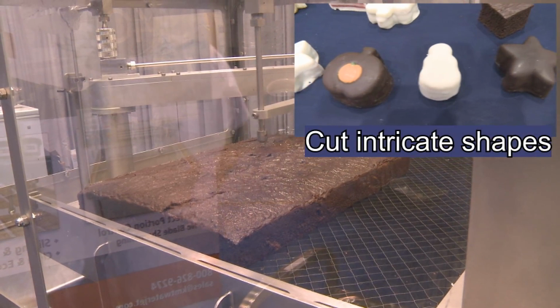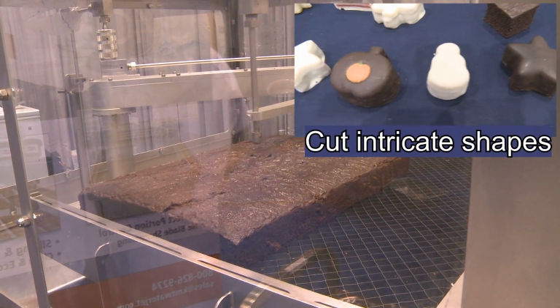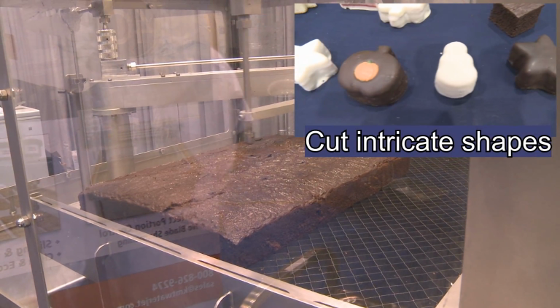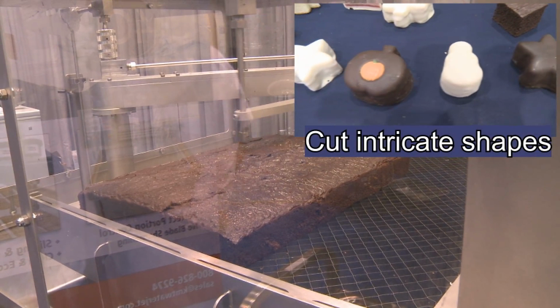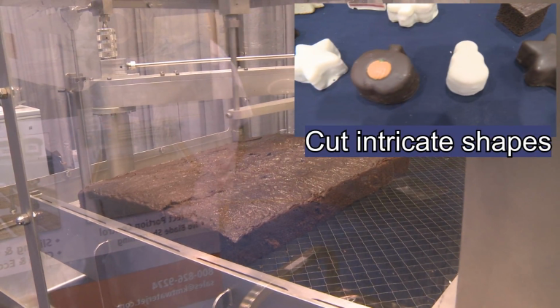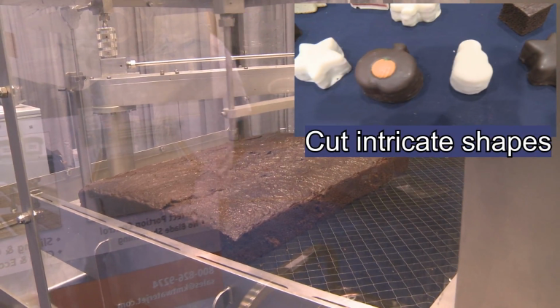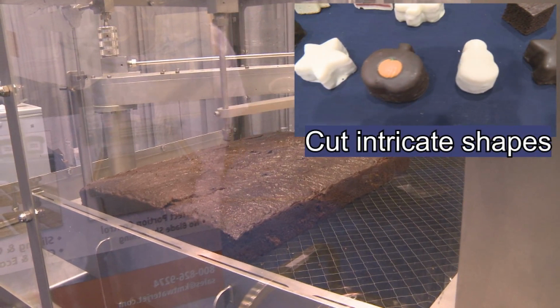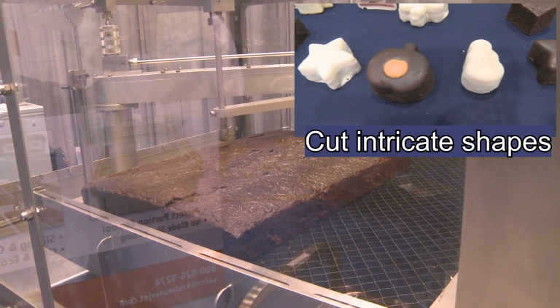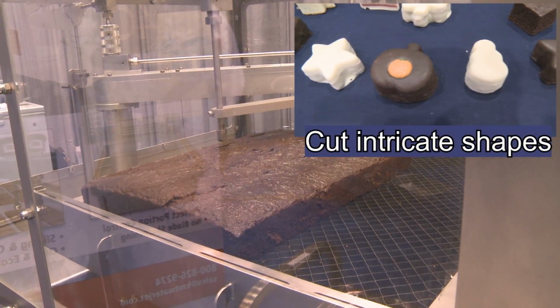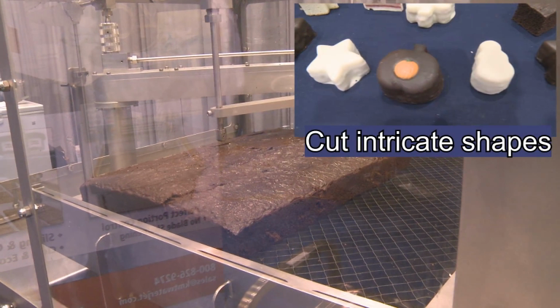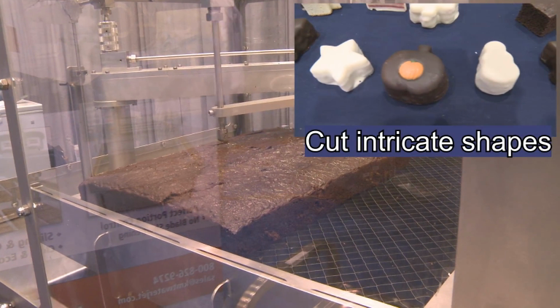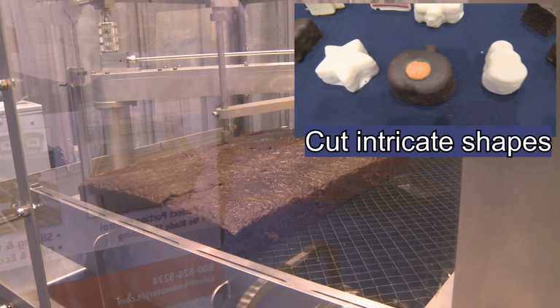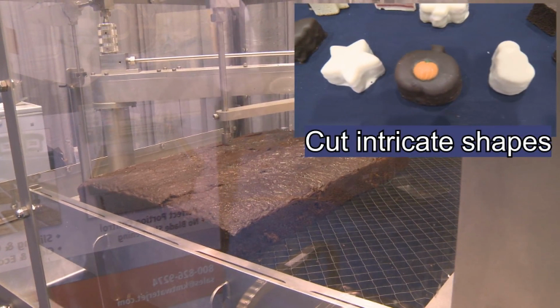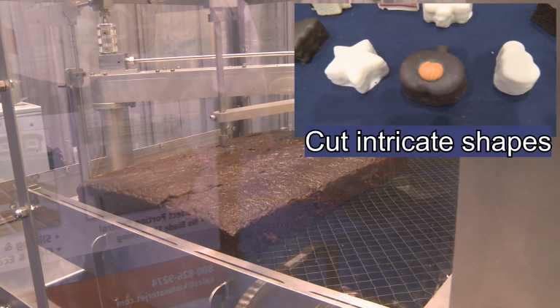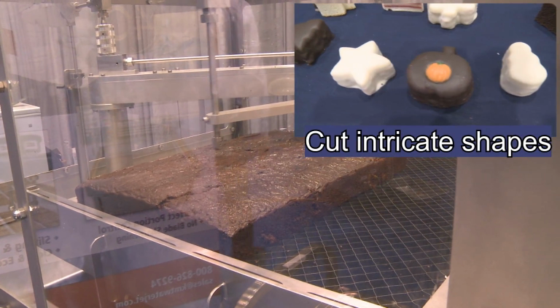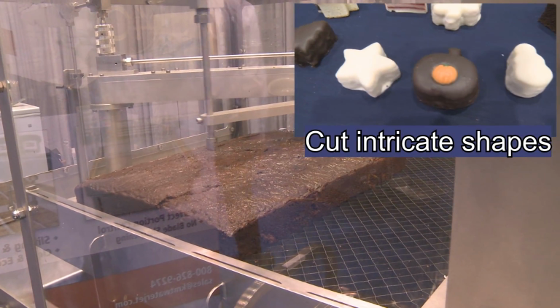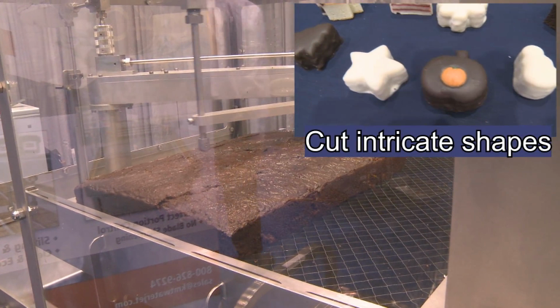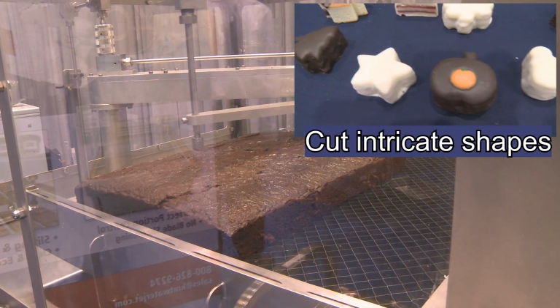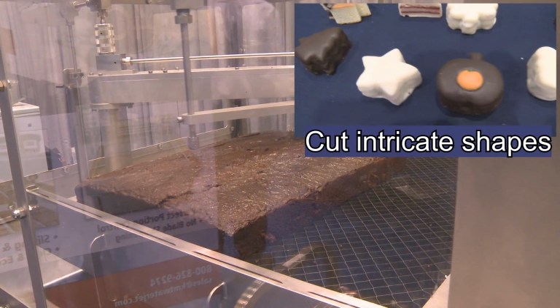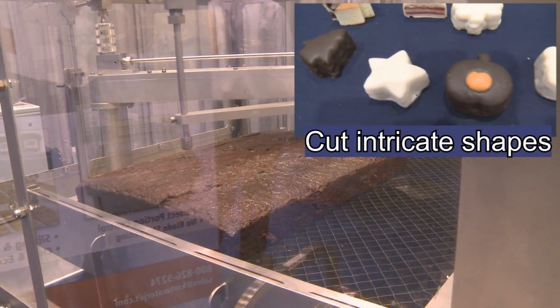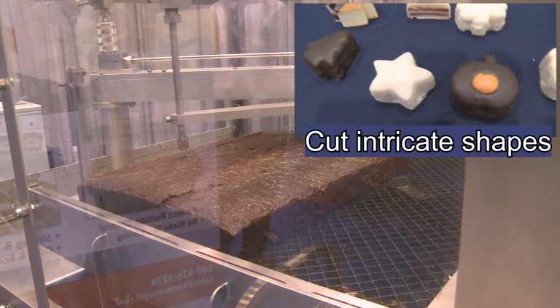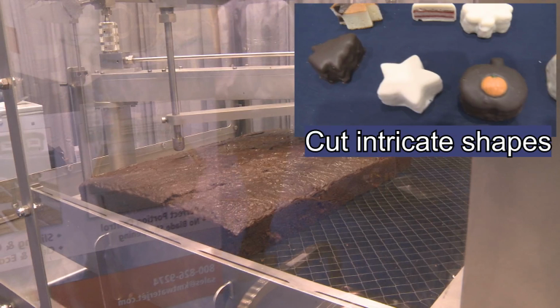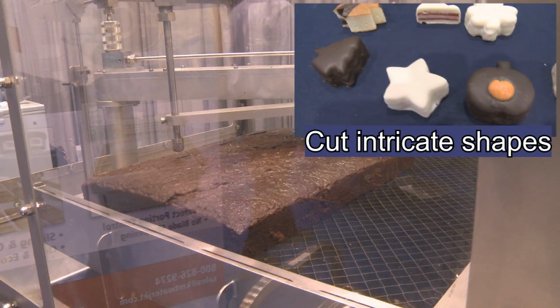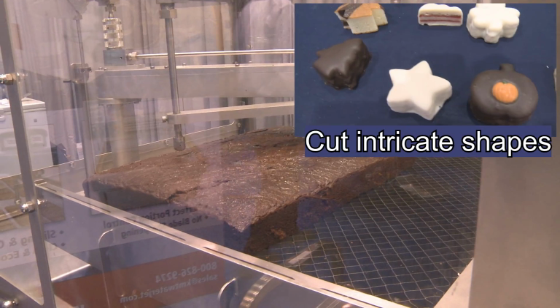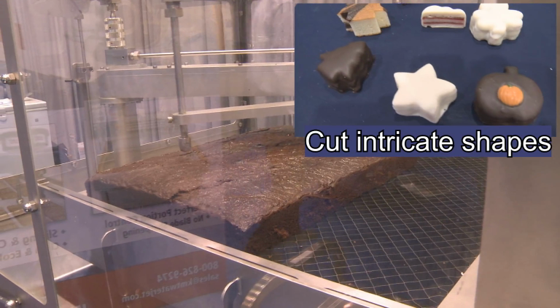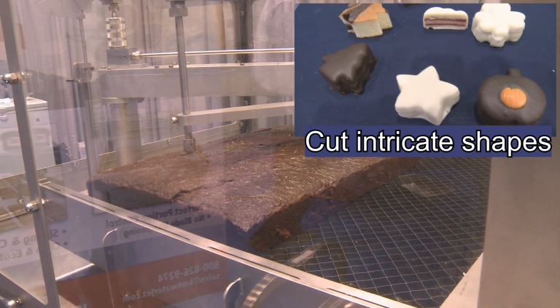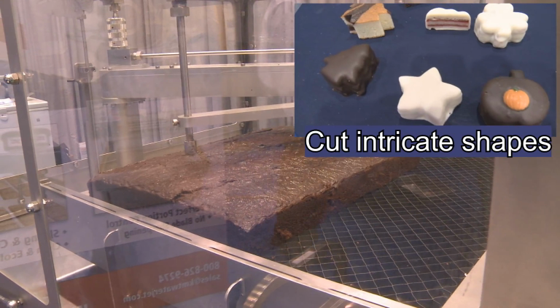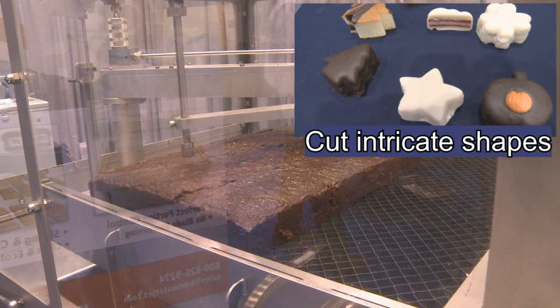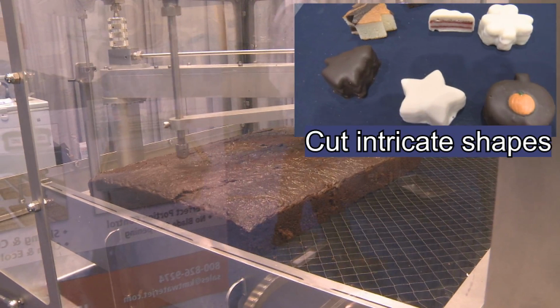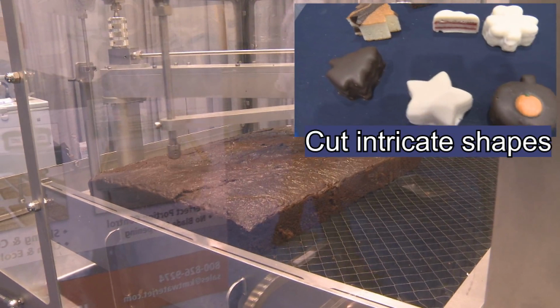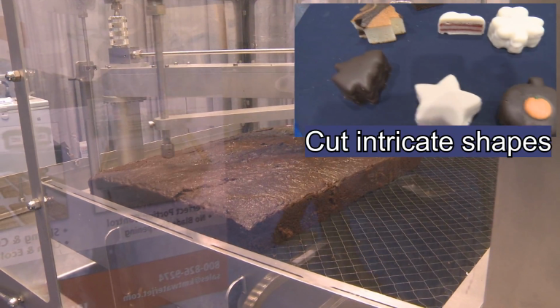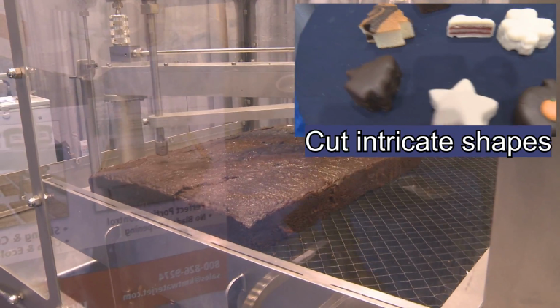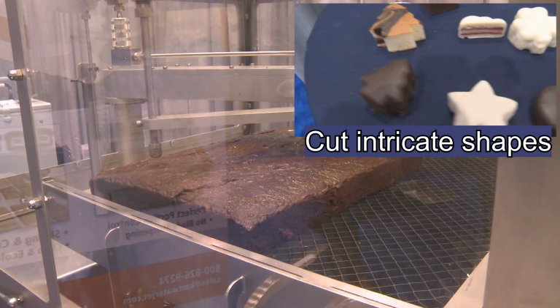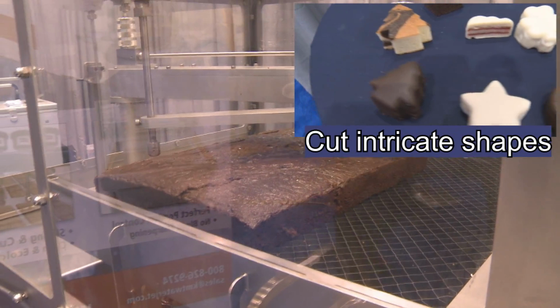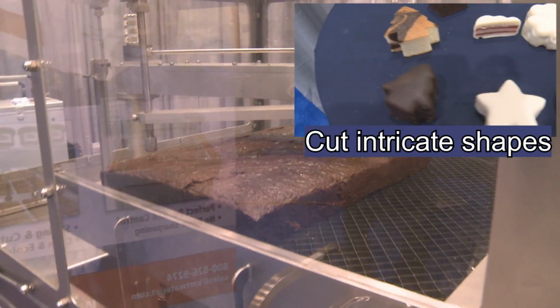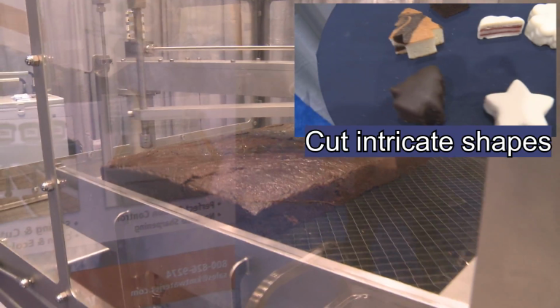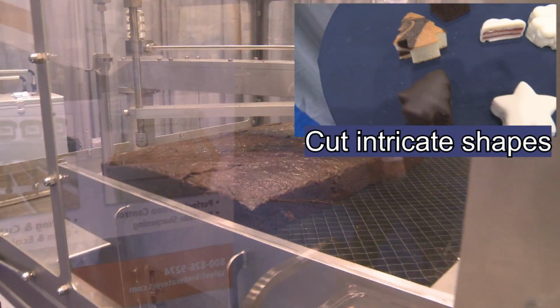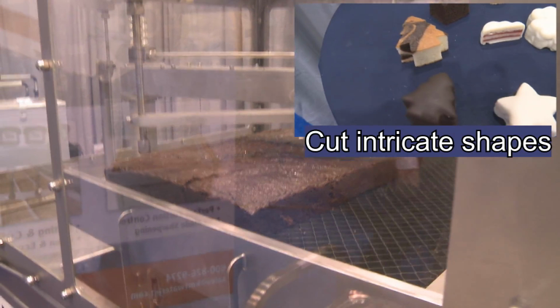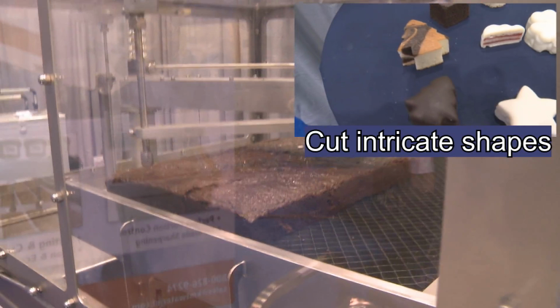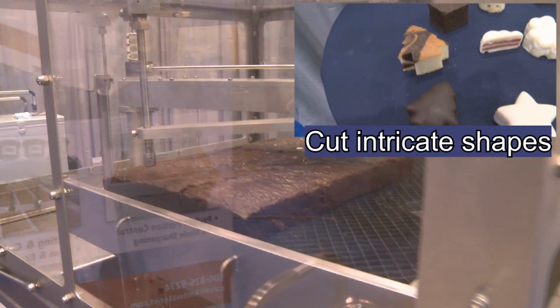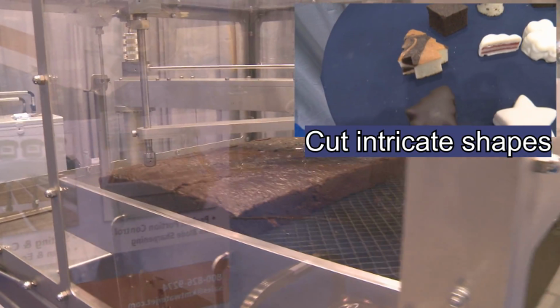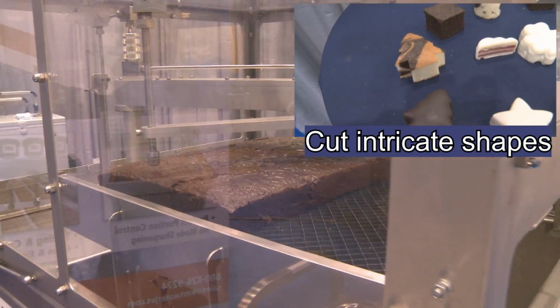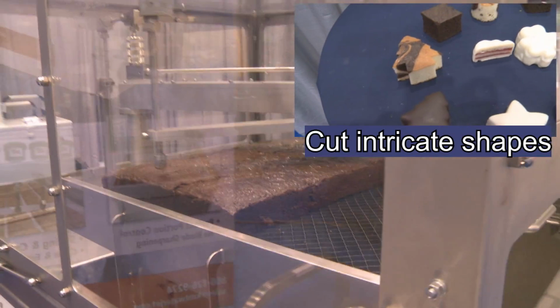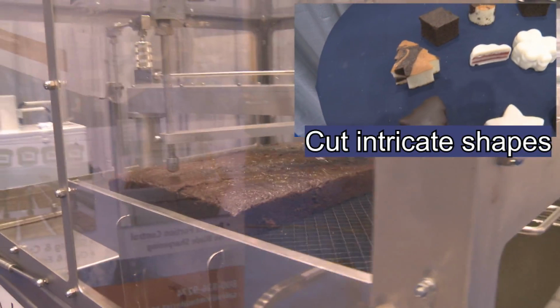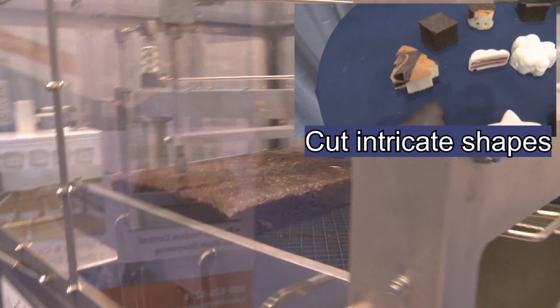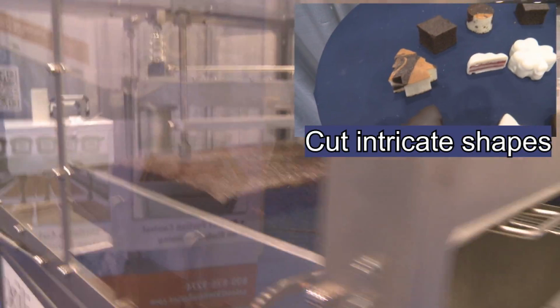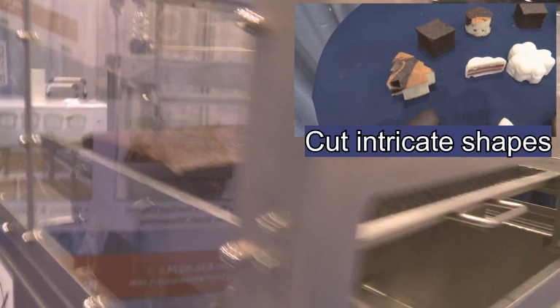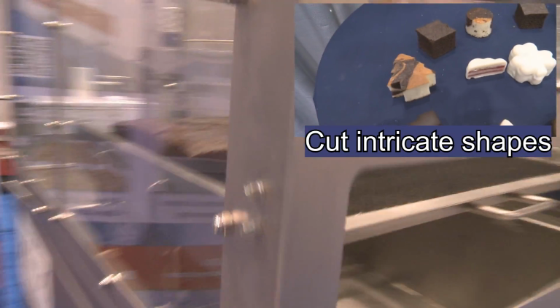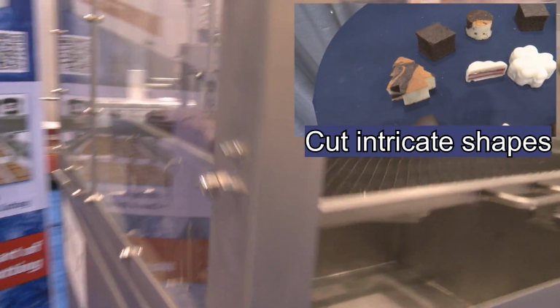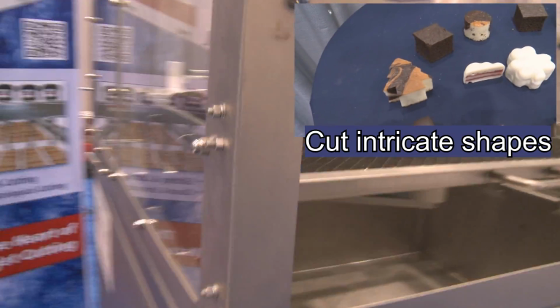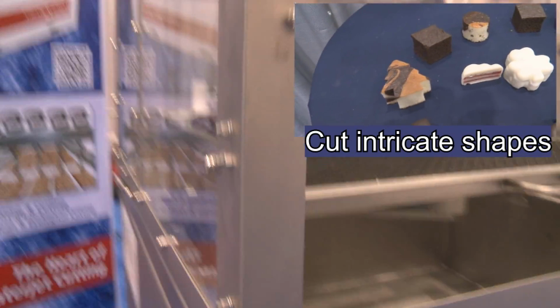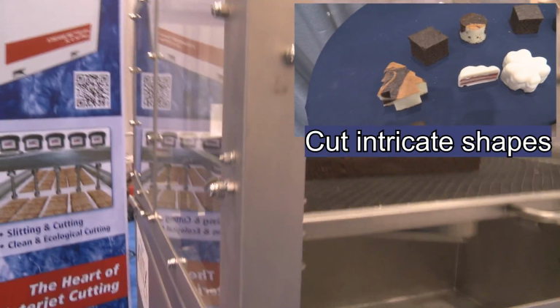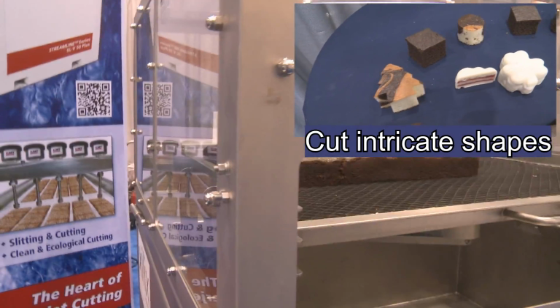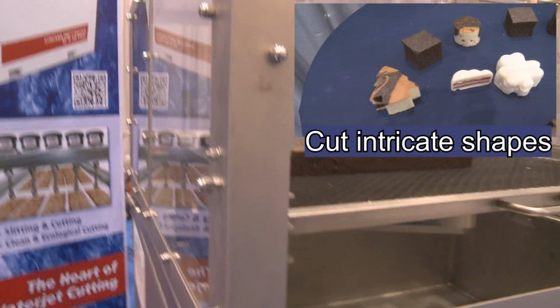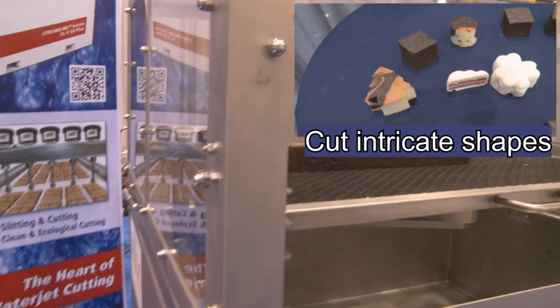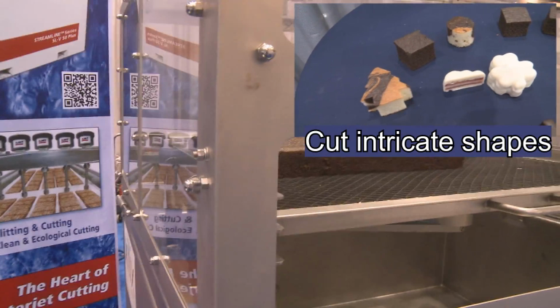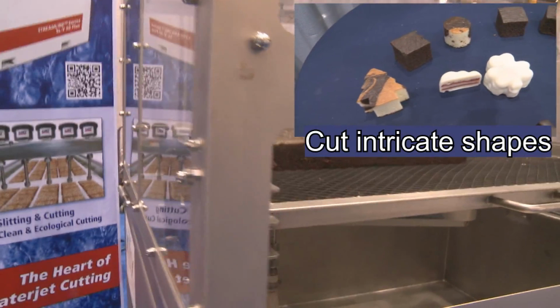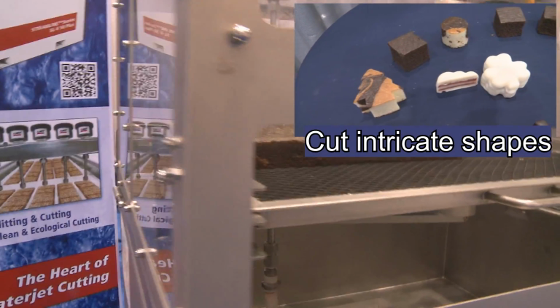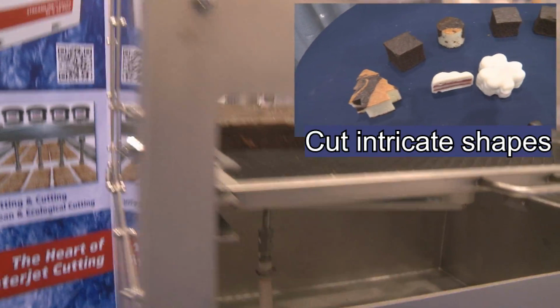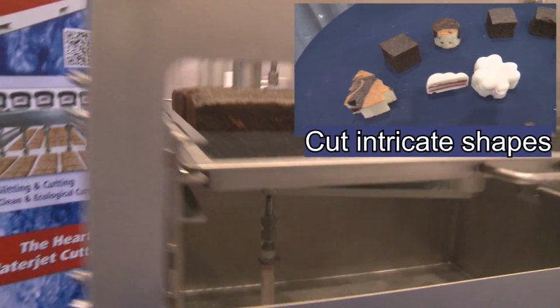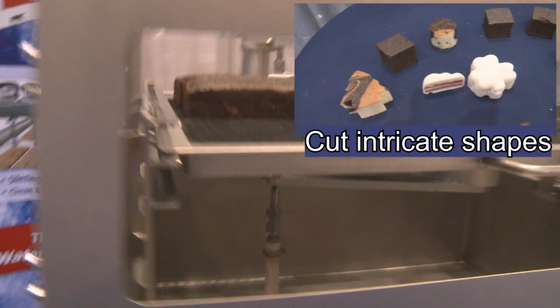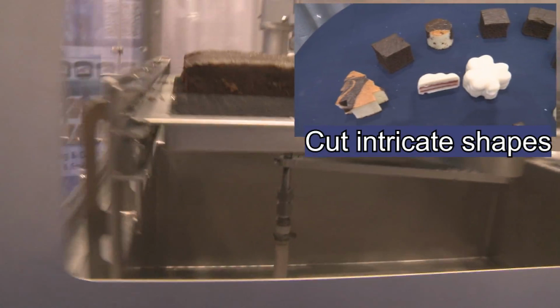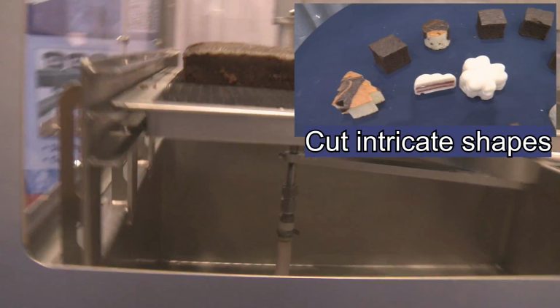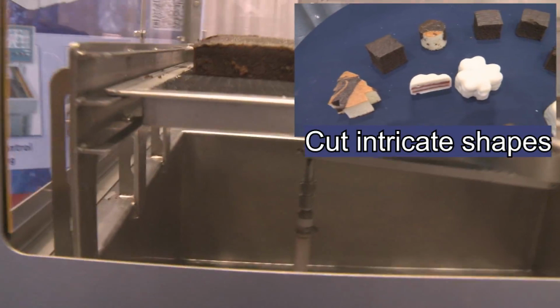As I mentioned, we can cut just about any shapes that you can come up with. So we can take hand sketches, digital drawings, JPEG, PDF, and convert those to machine files.